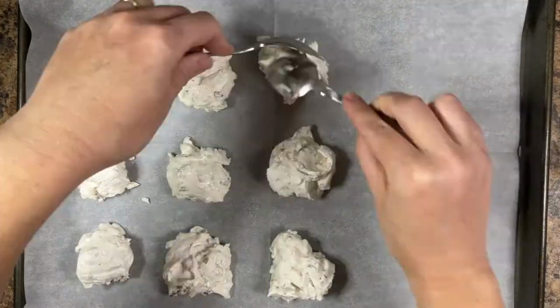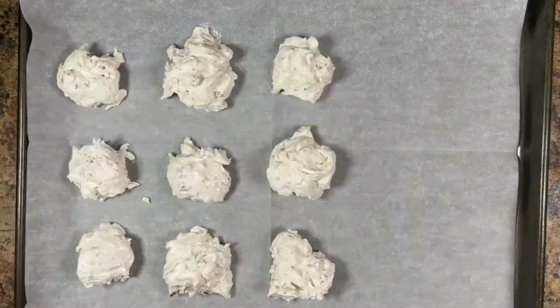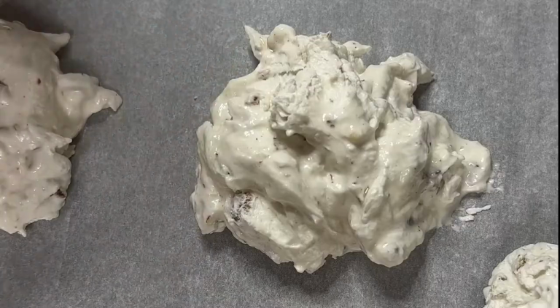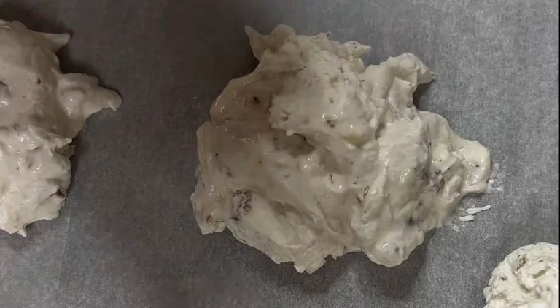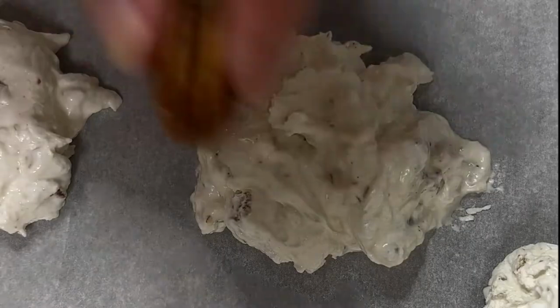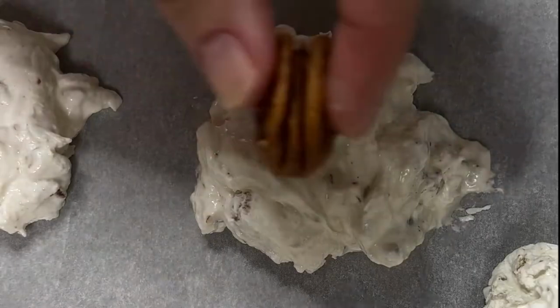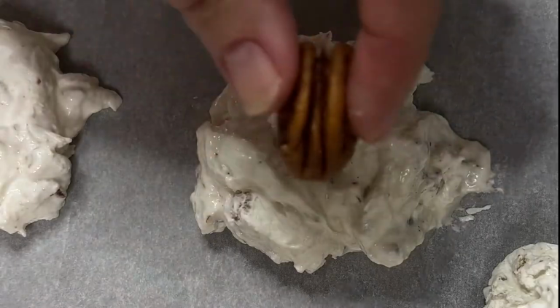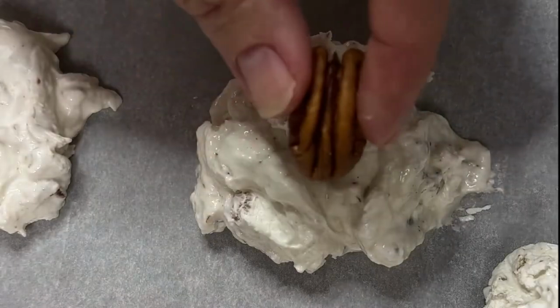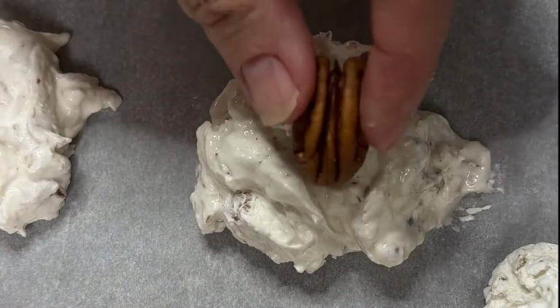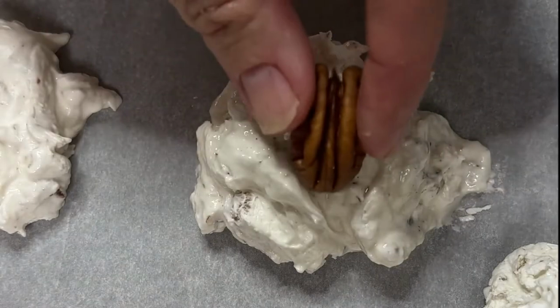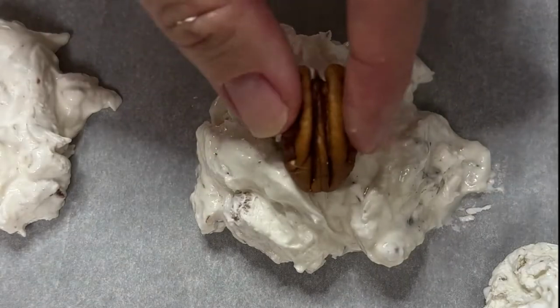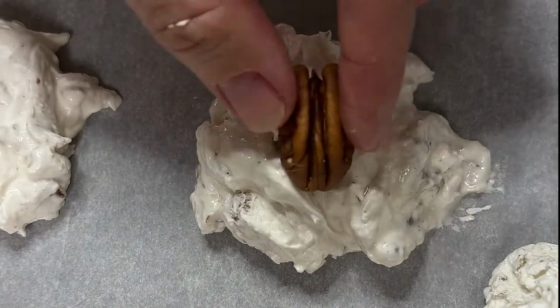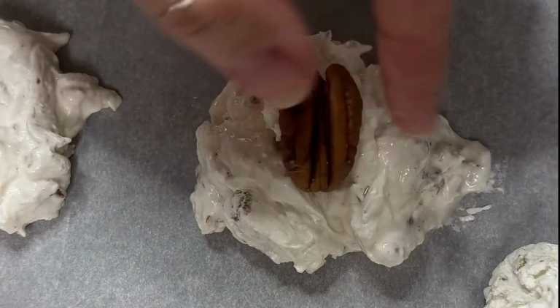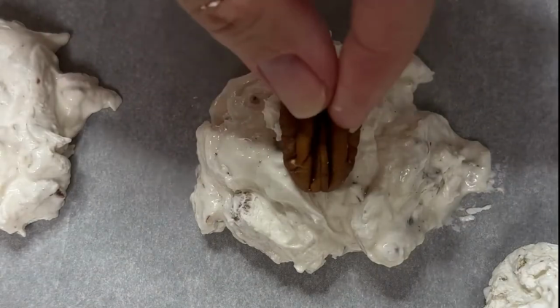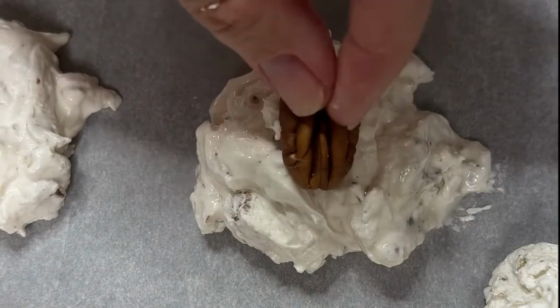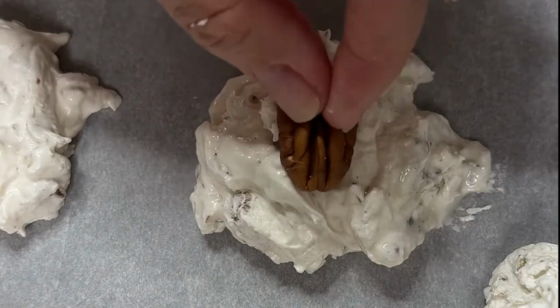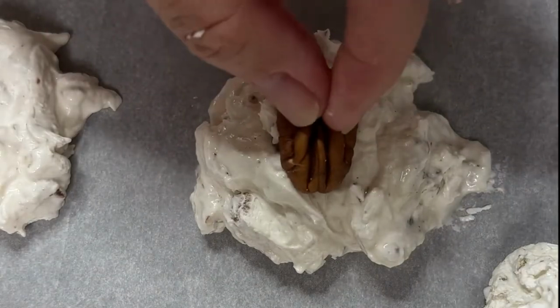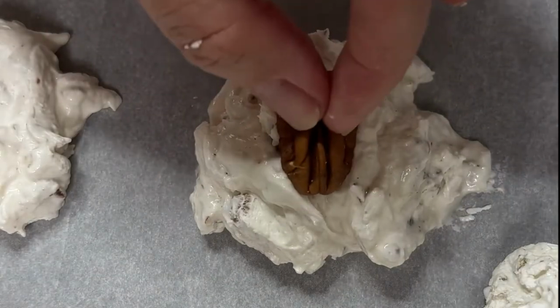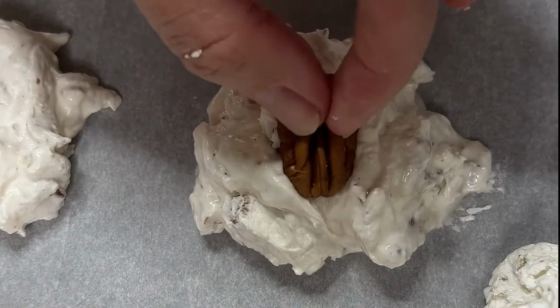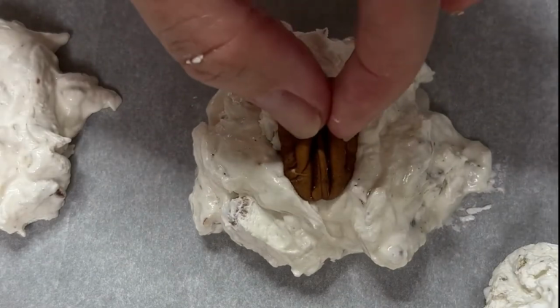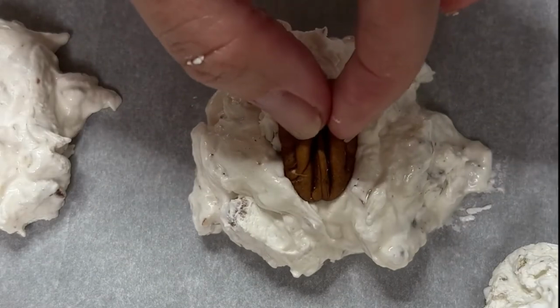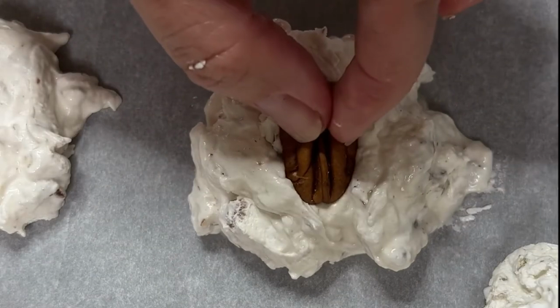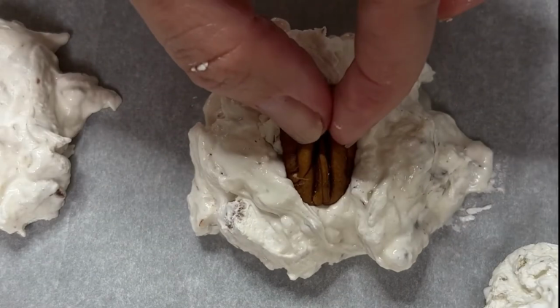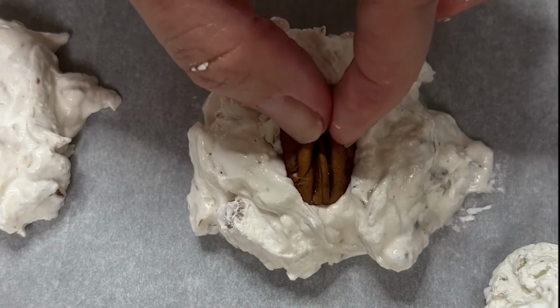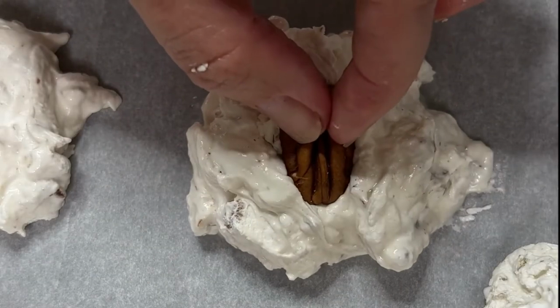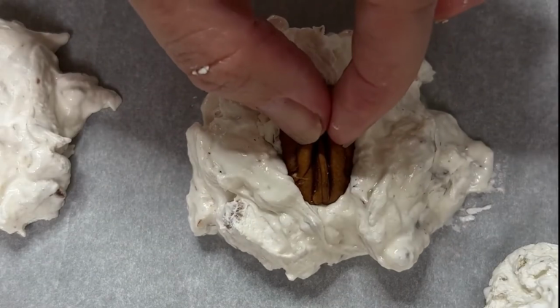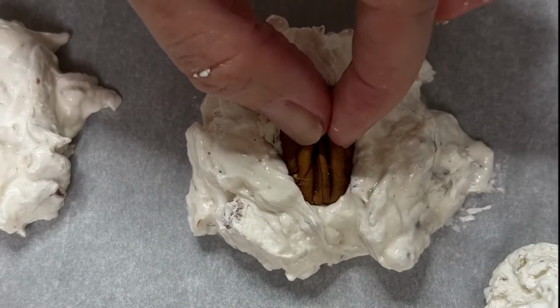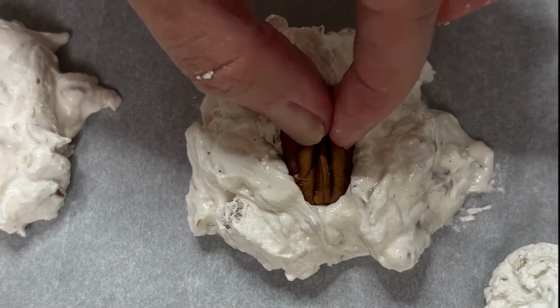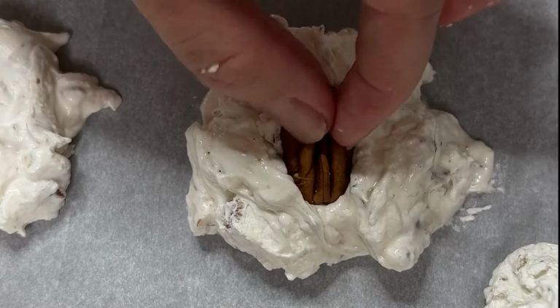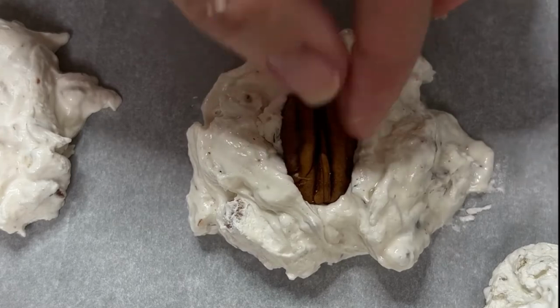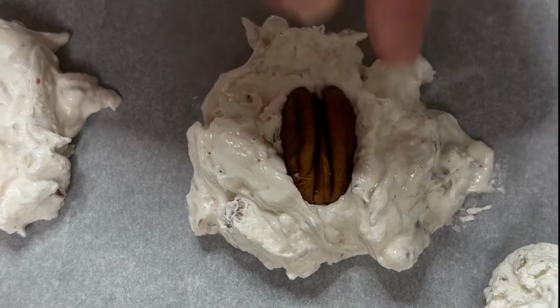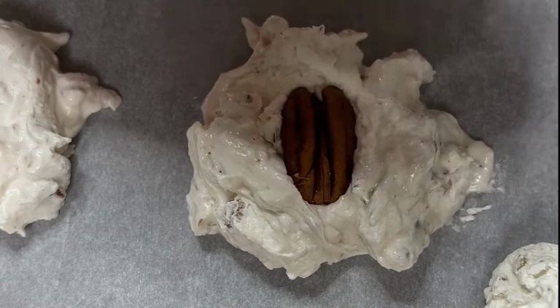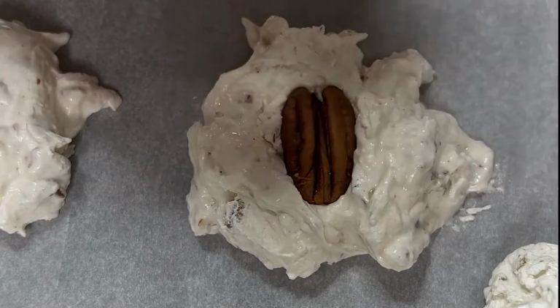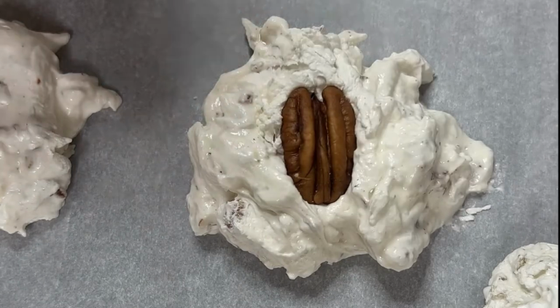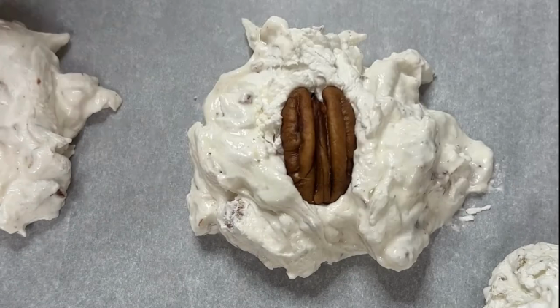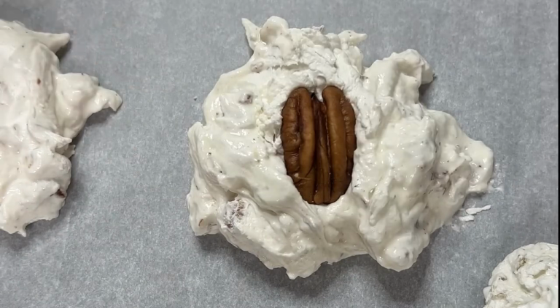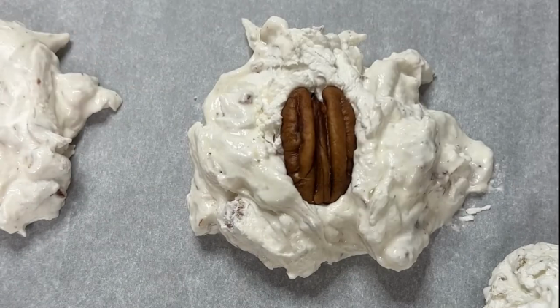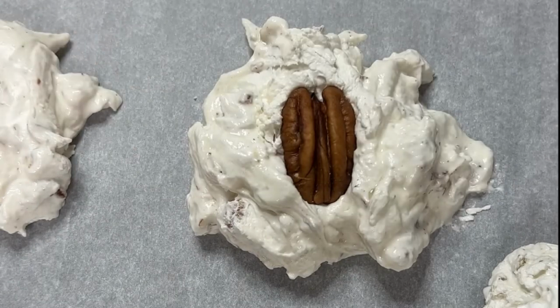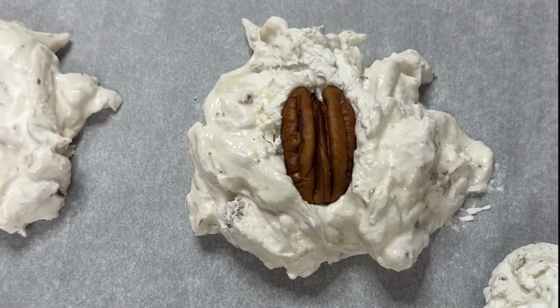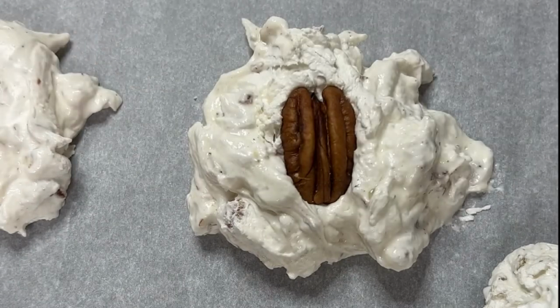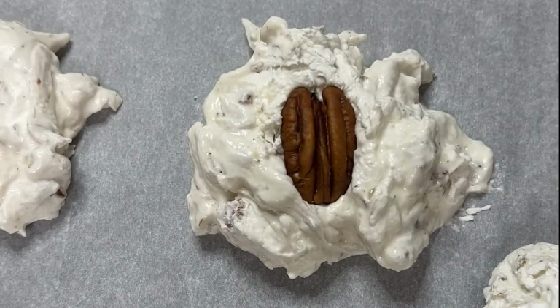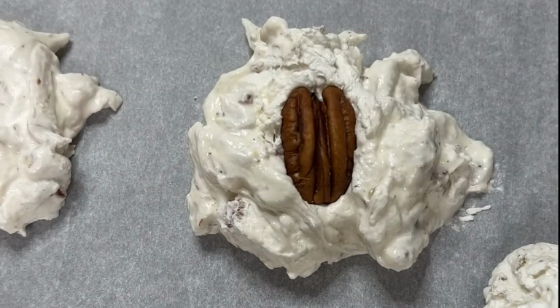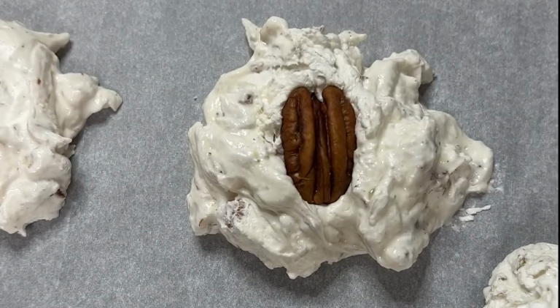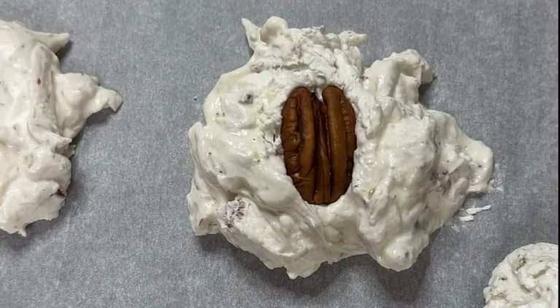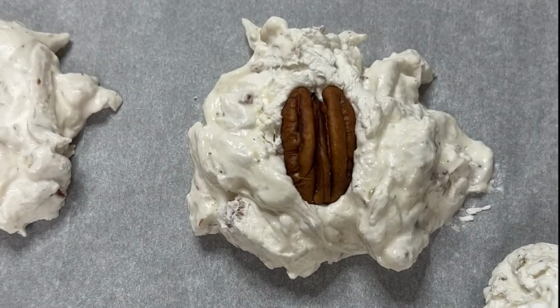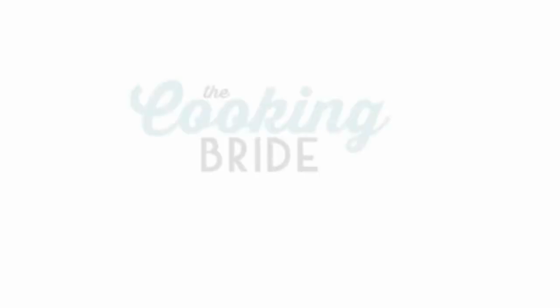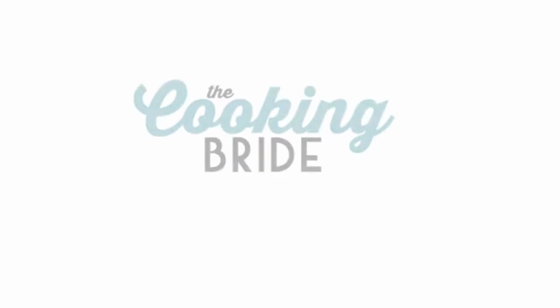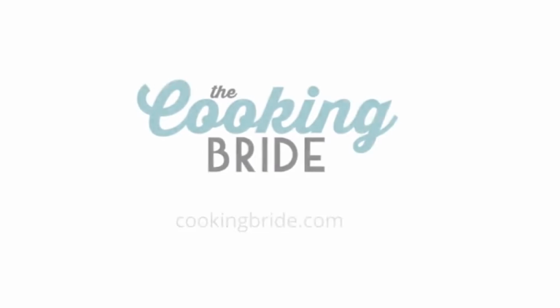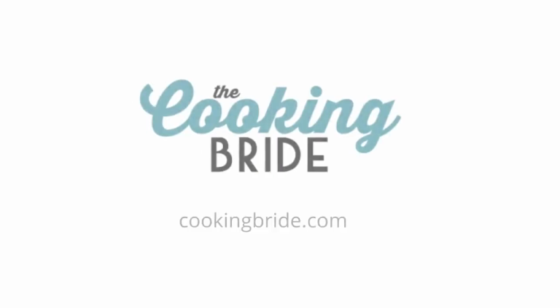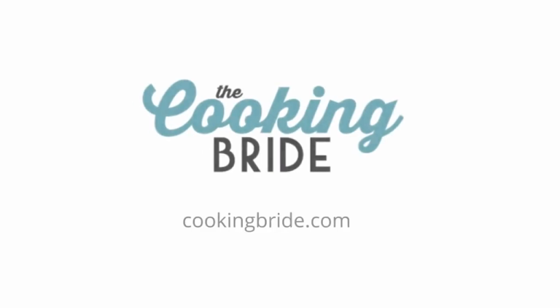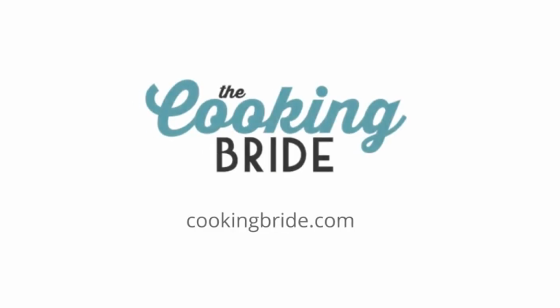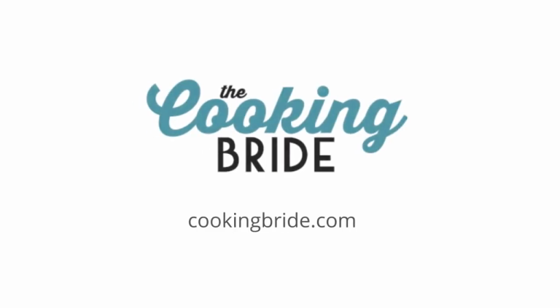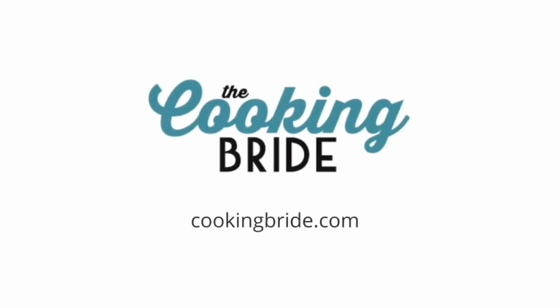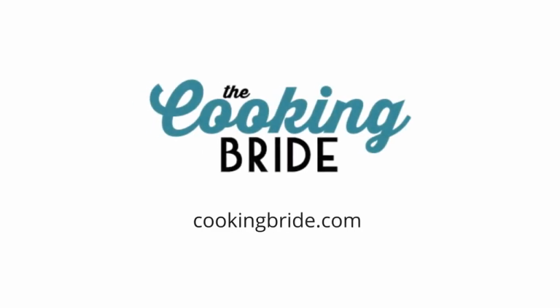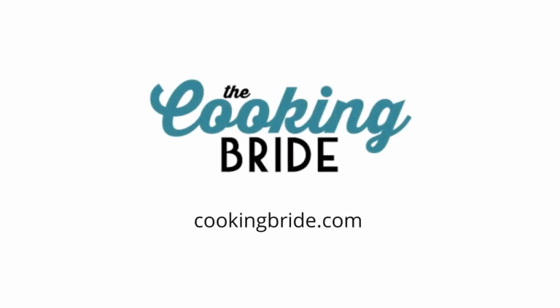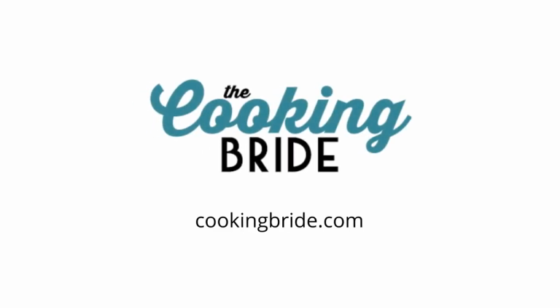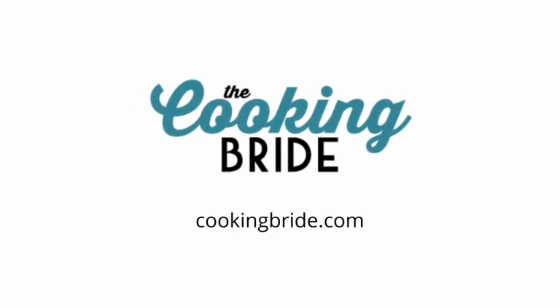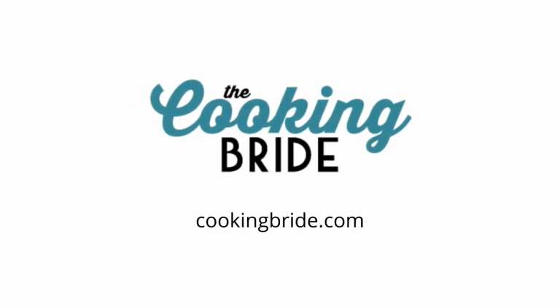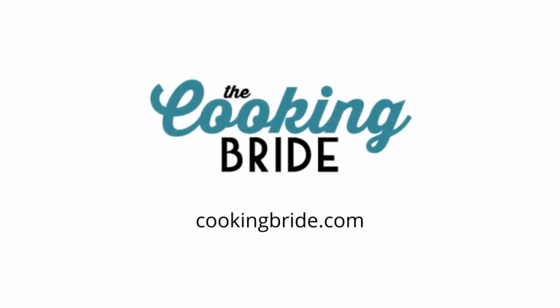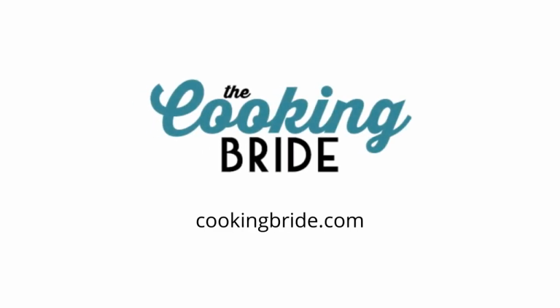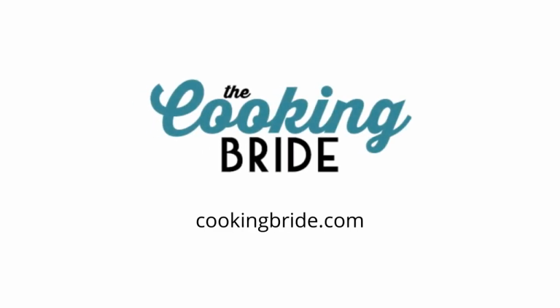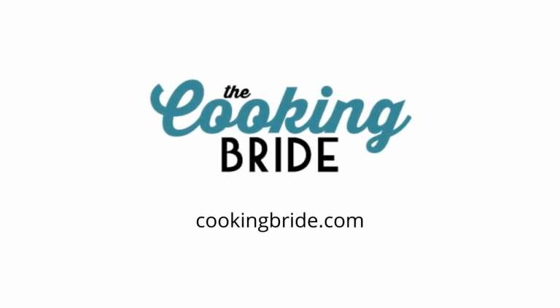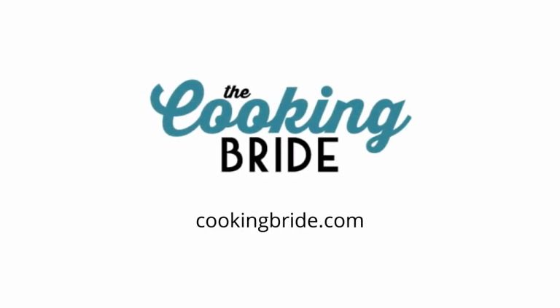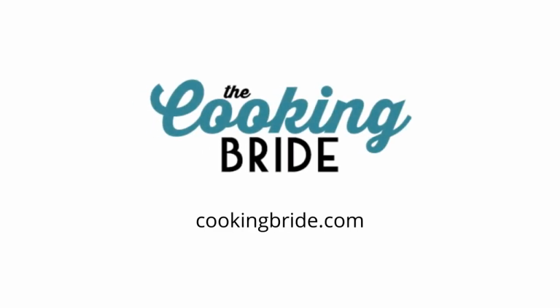Top each piece with a pecan half and allow the divinity to dry at room temperature for a minimum of 2 hours or up to 24 hours.